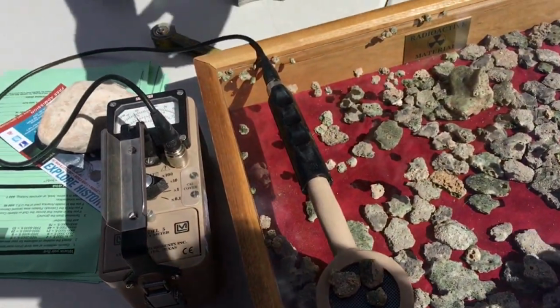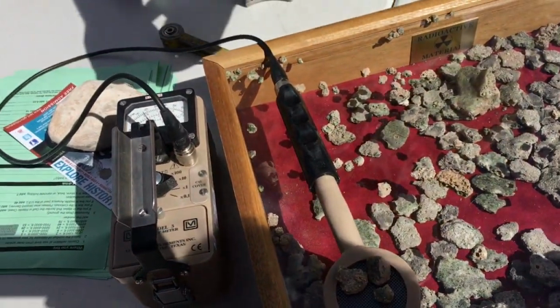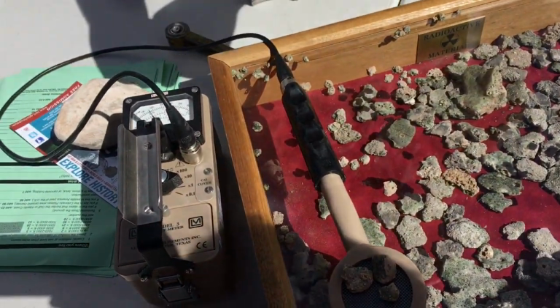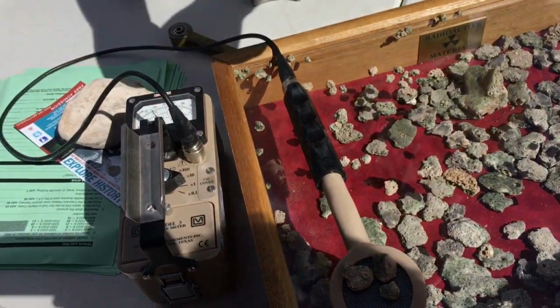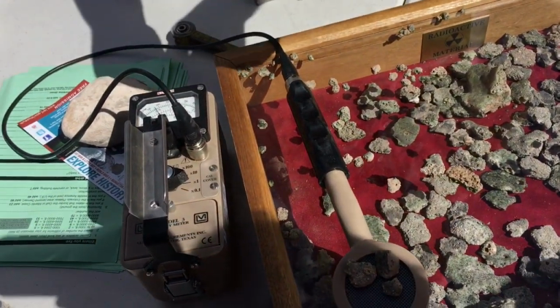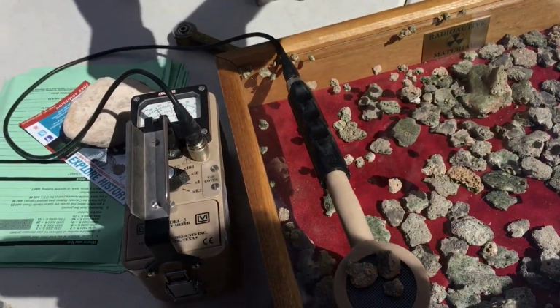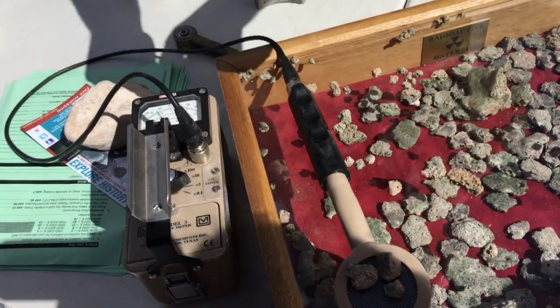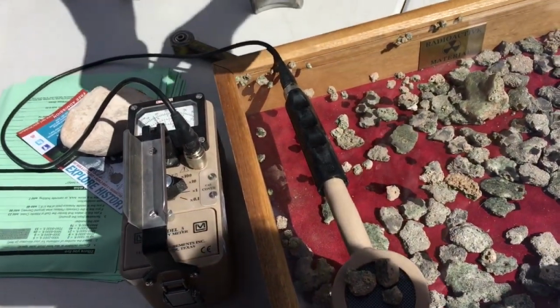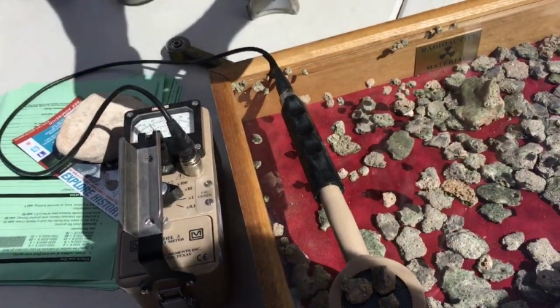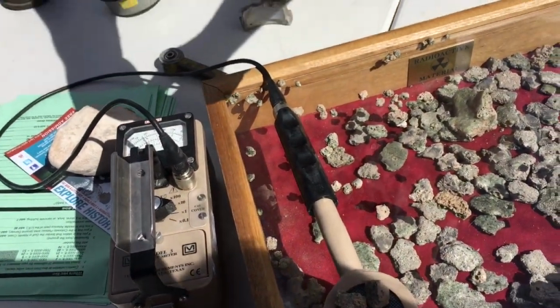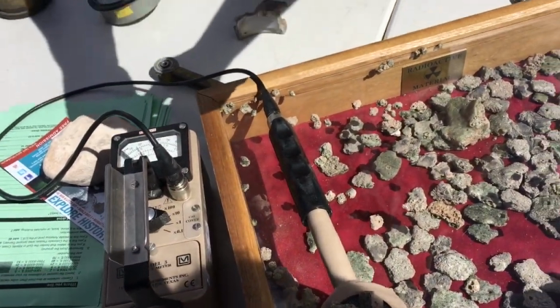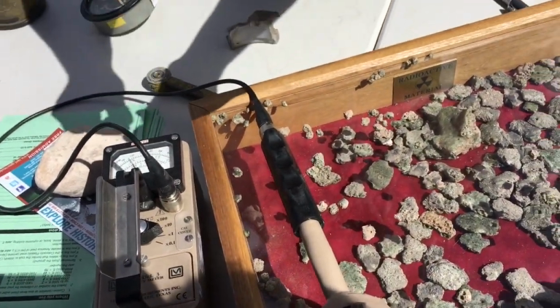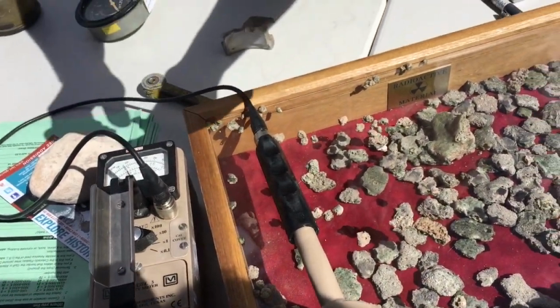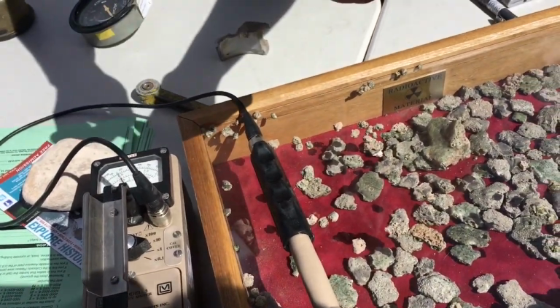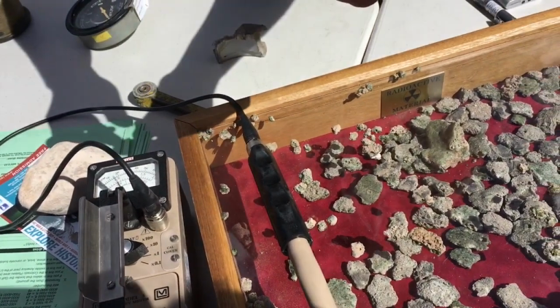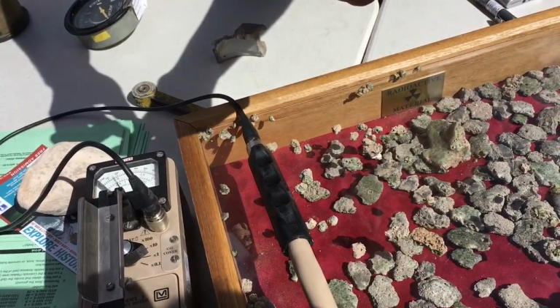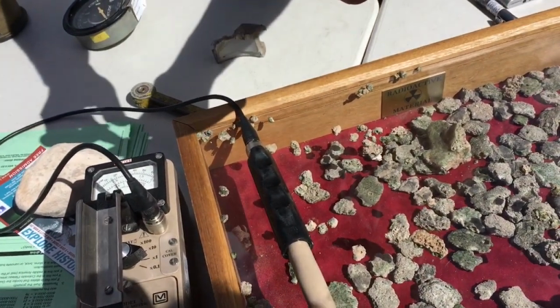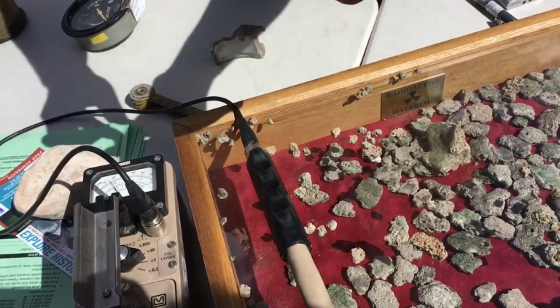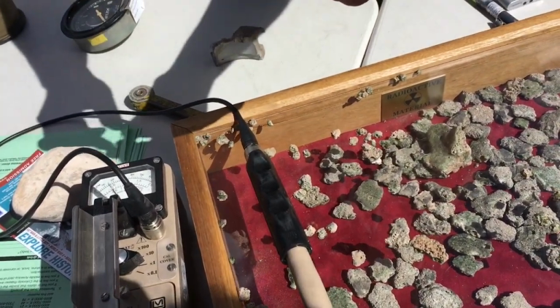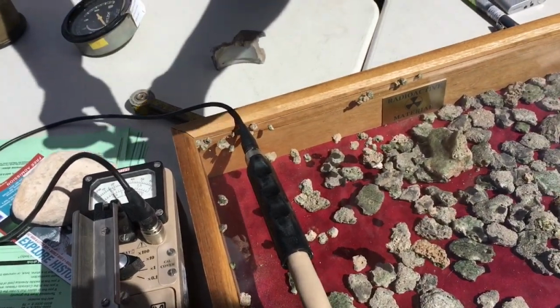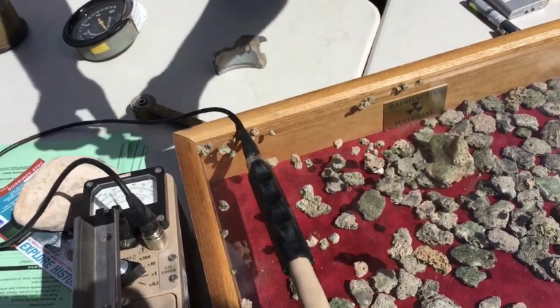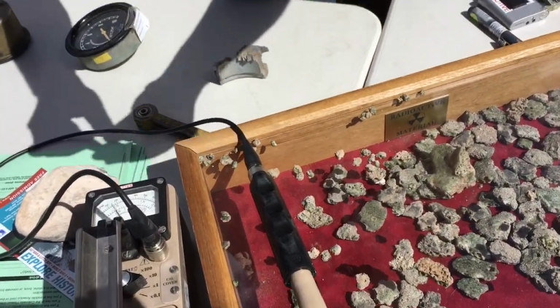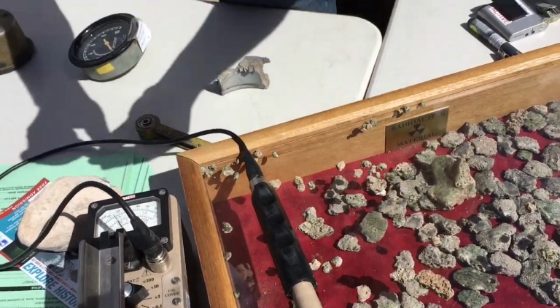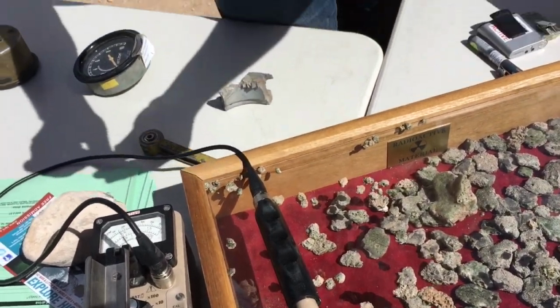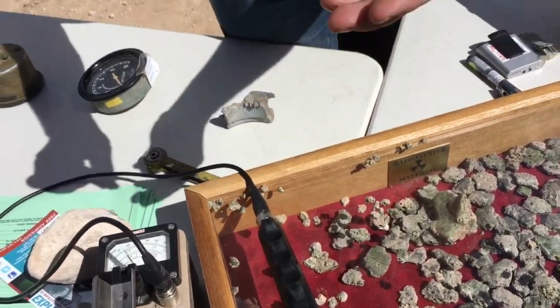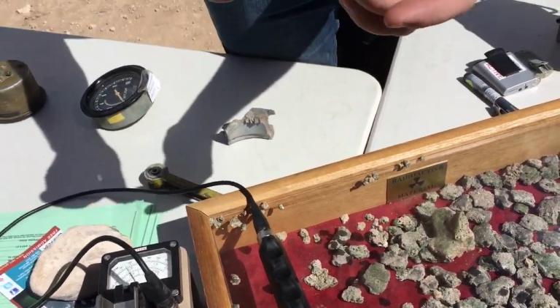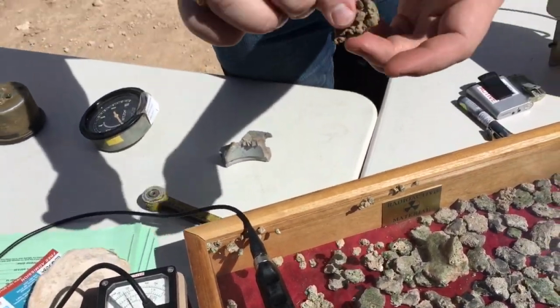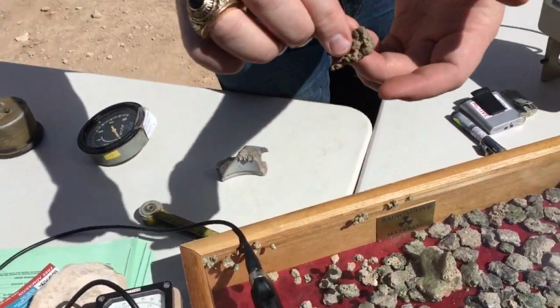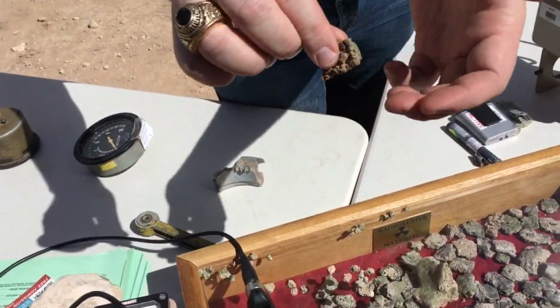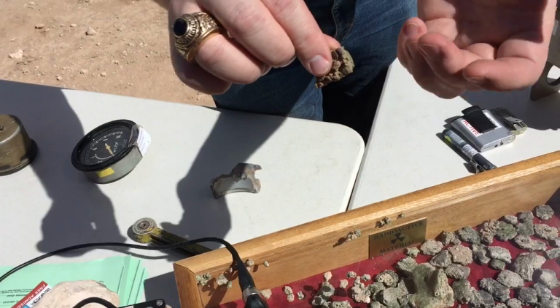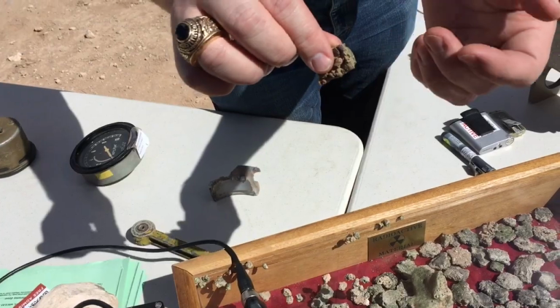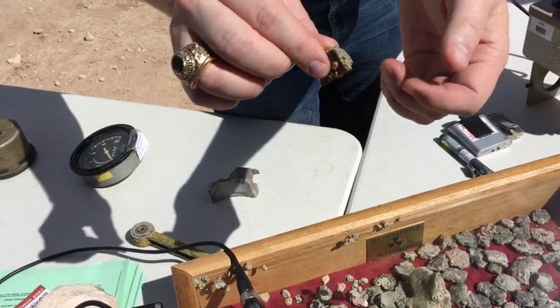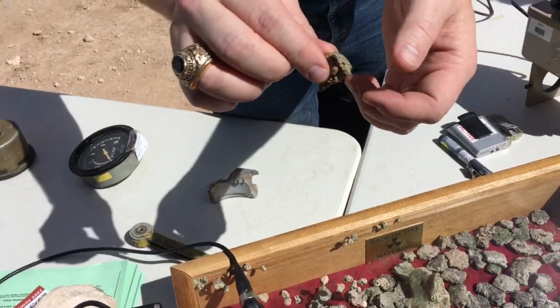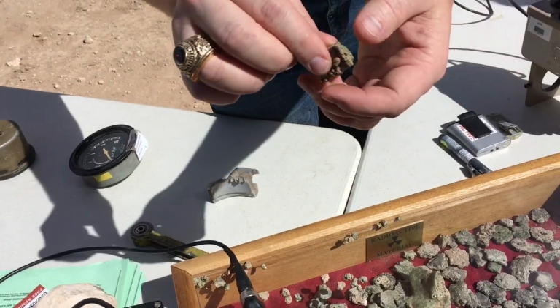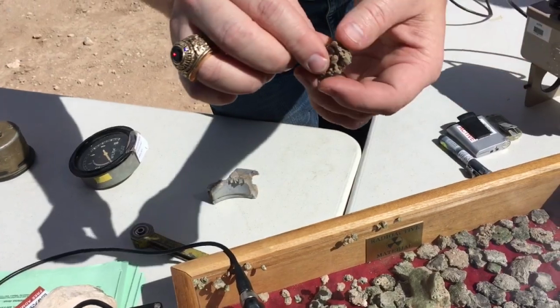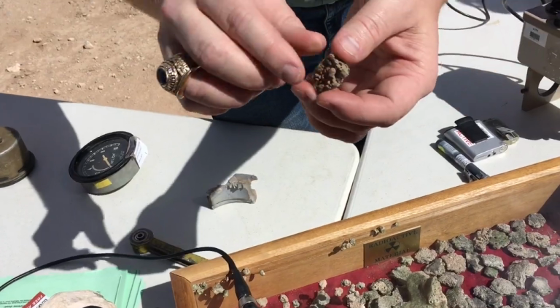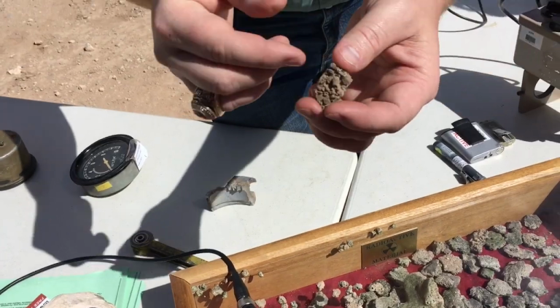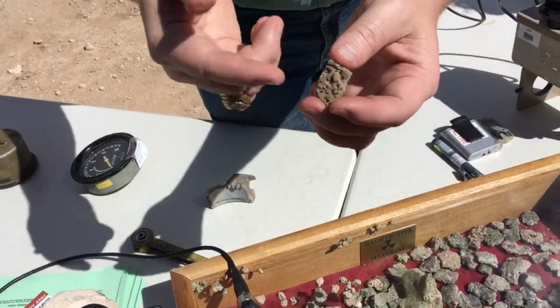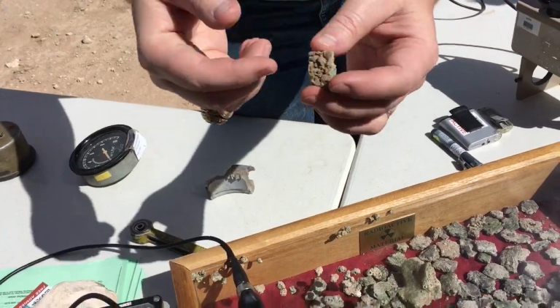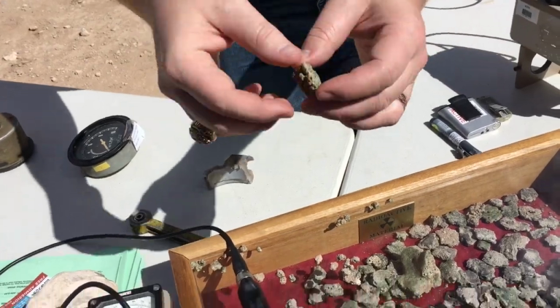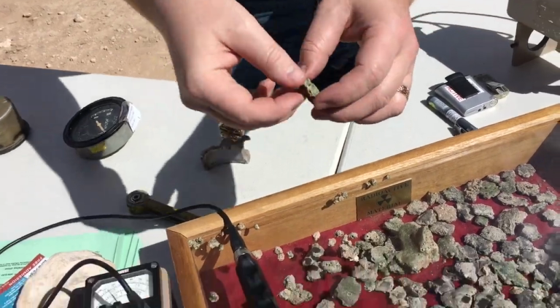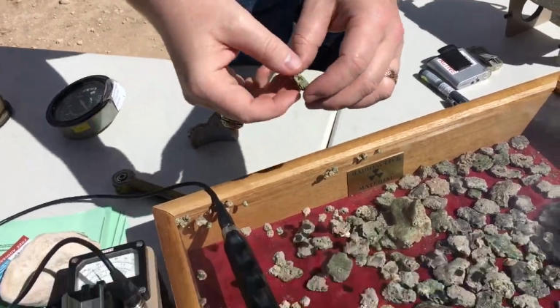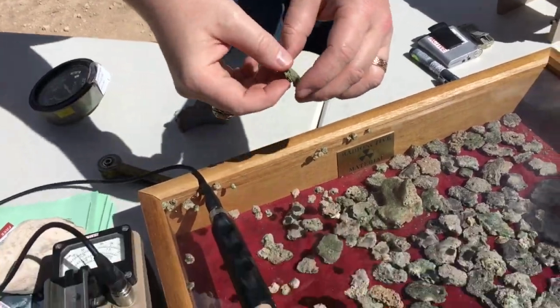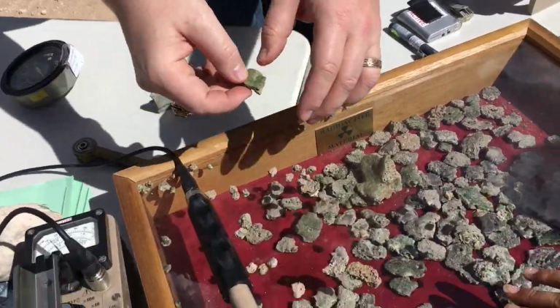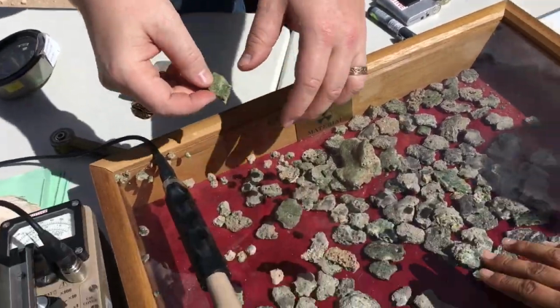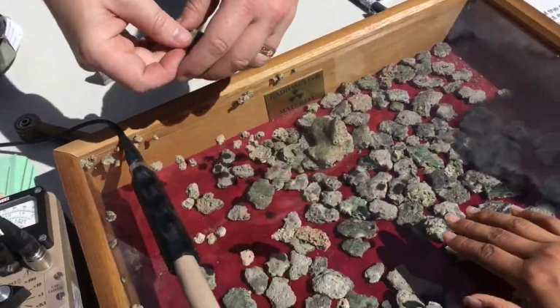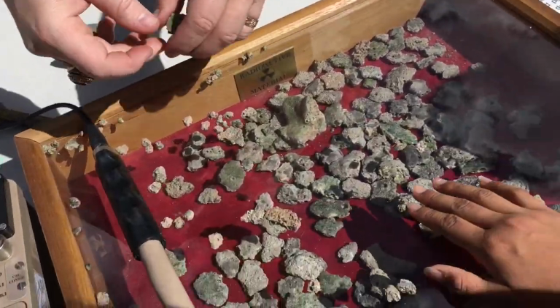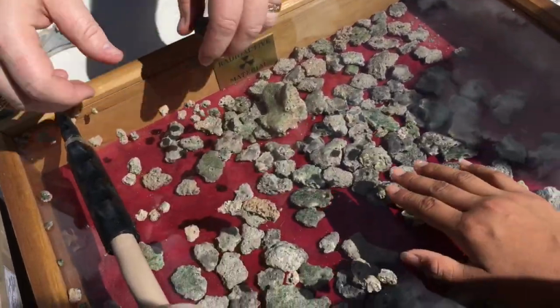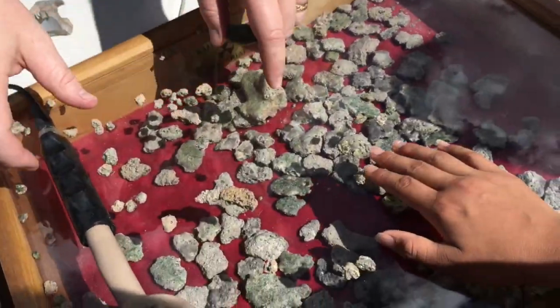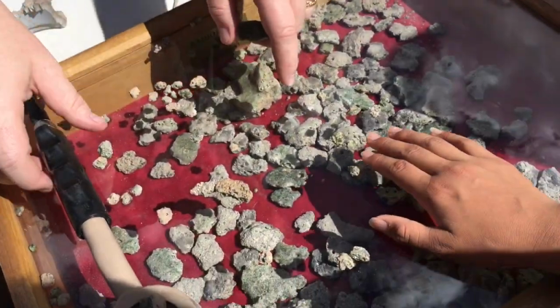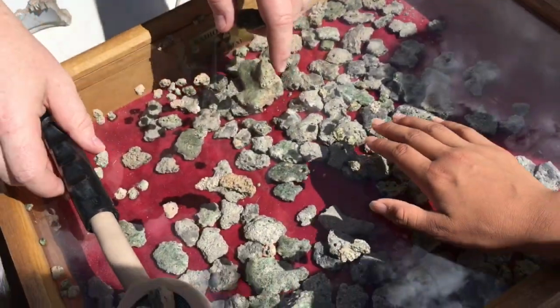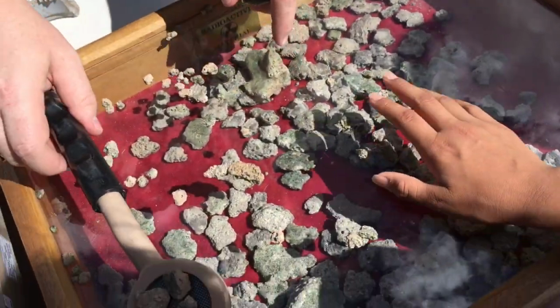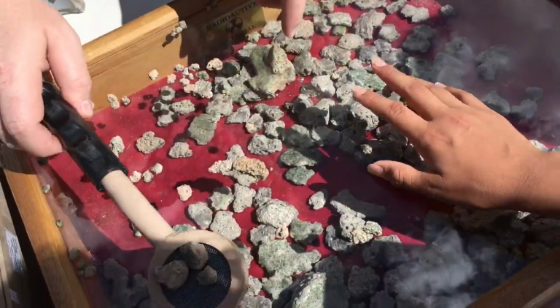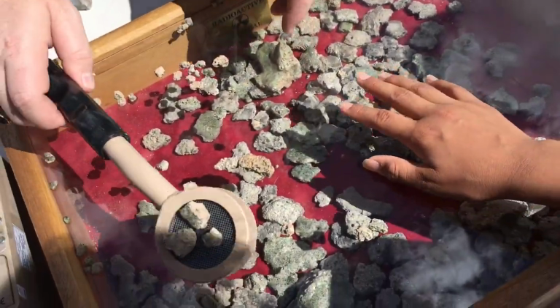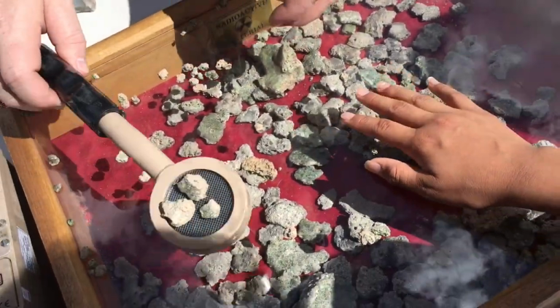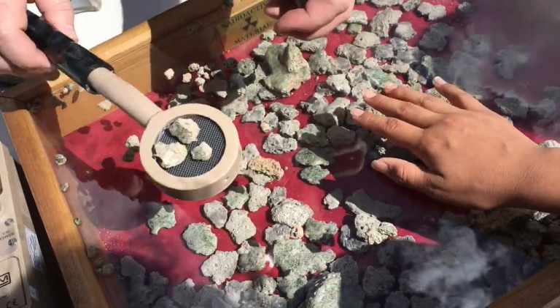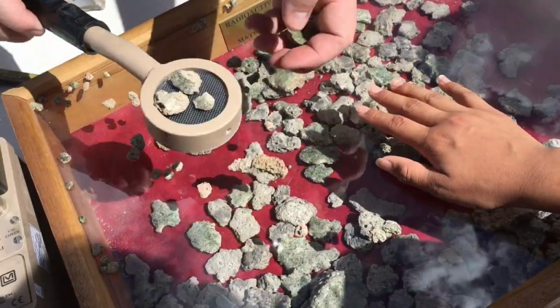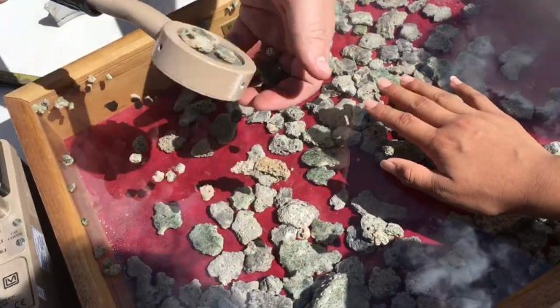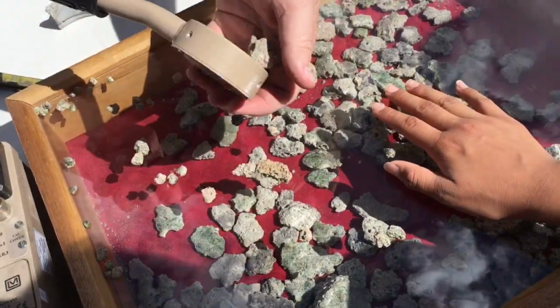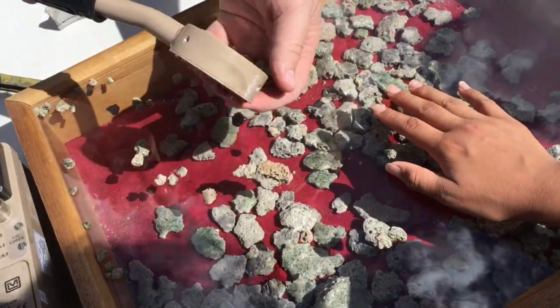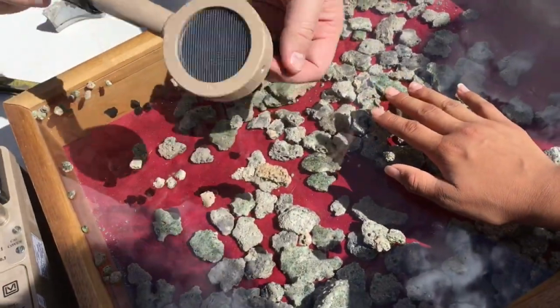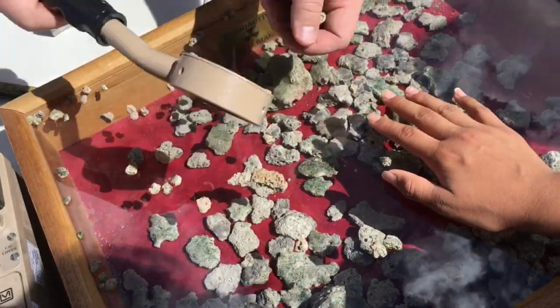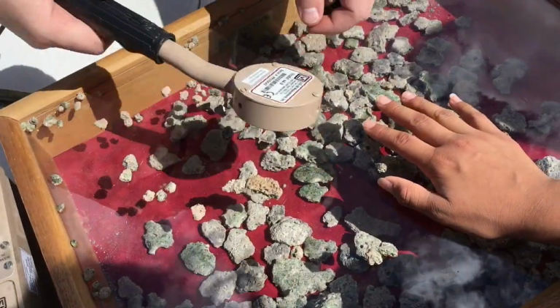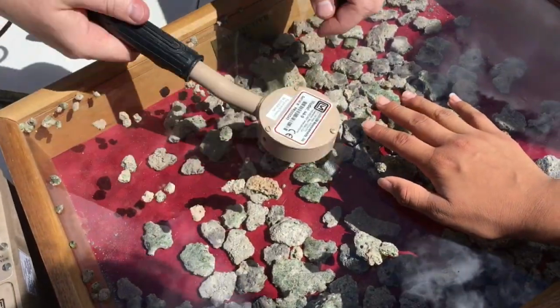And when you flip them over, the soil that's underneath is actually shielding. So actually, just putting this on top of it reduces the count.